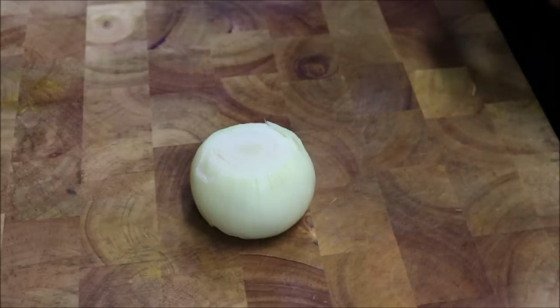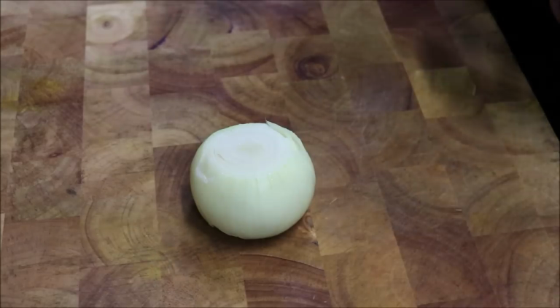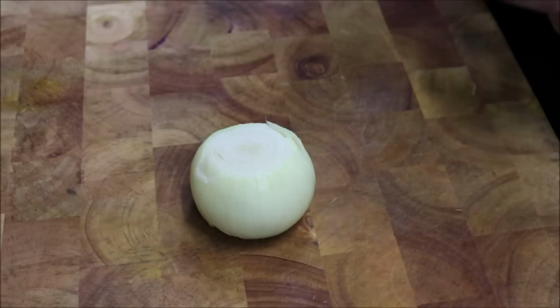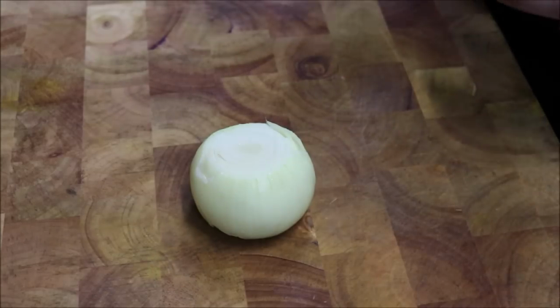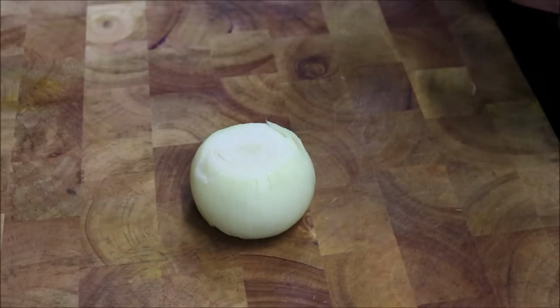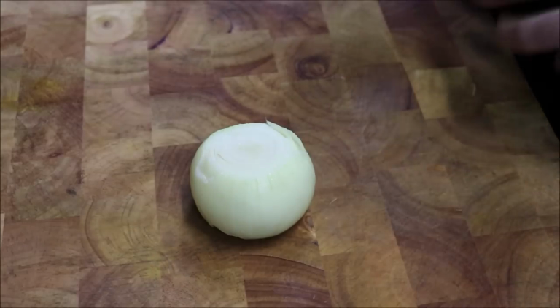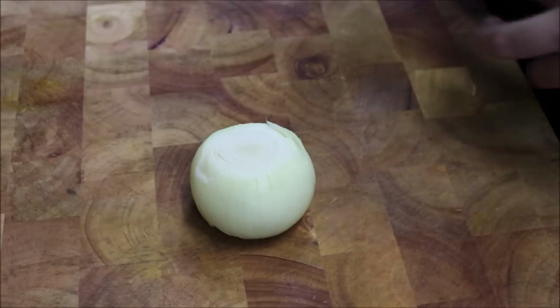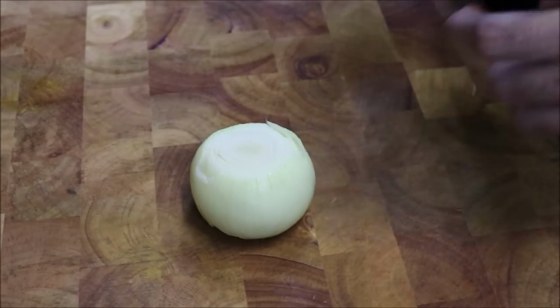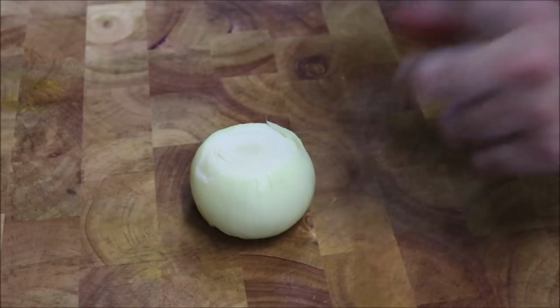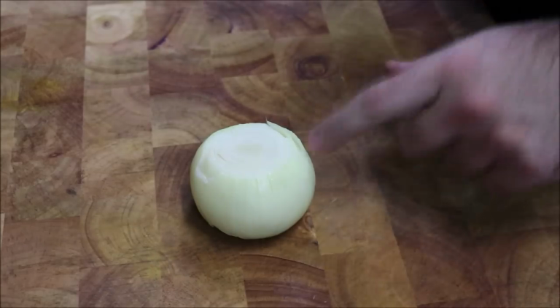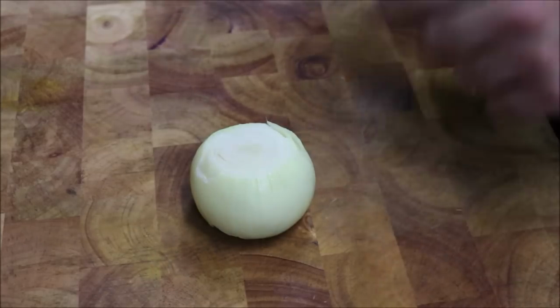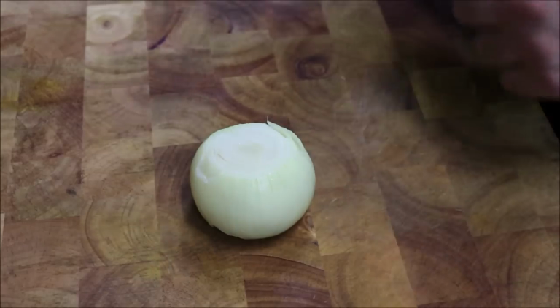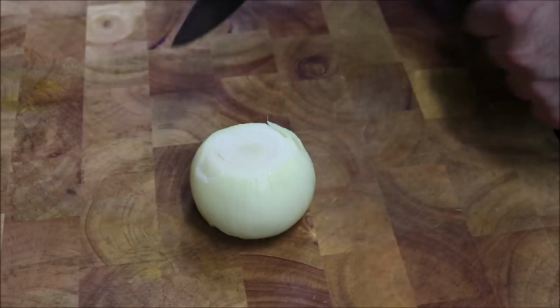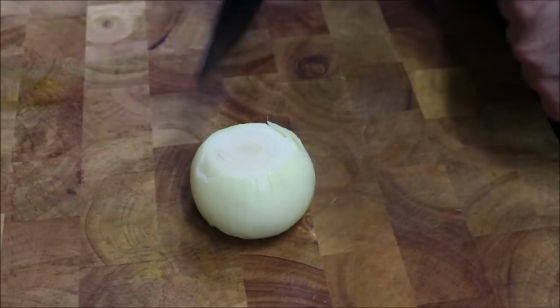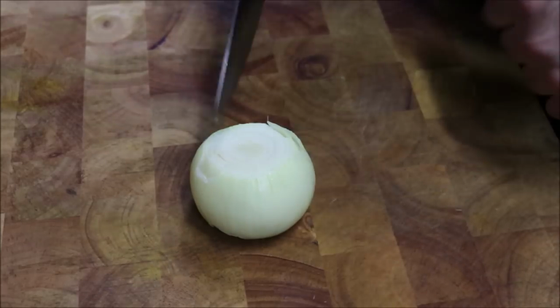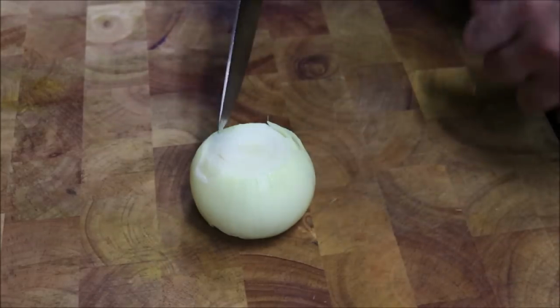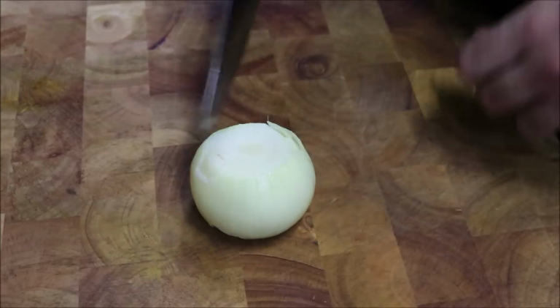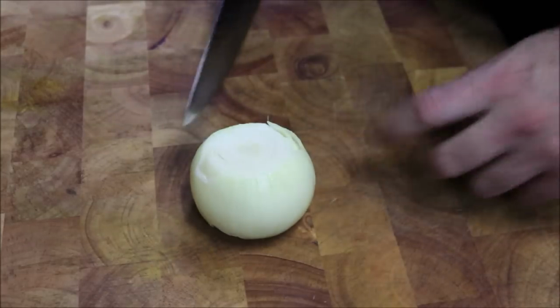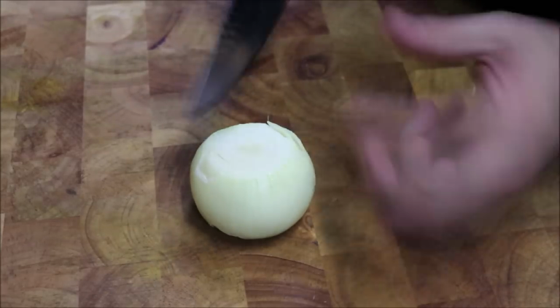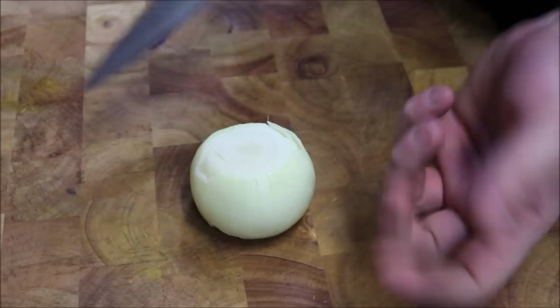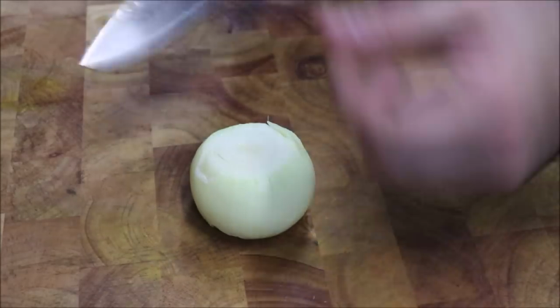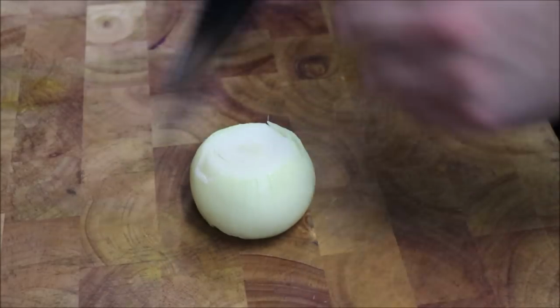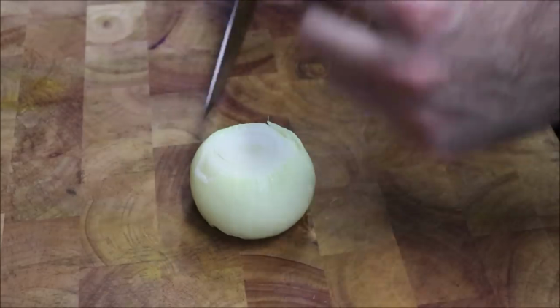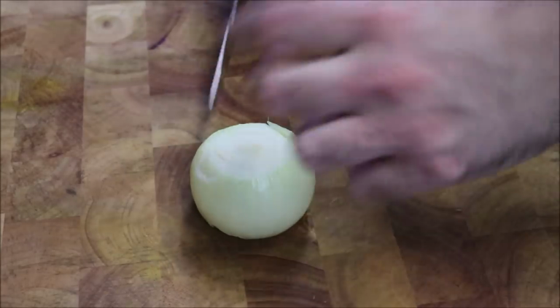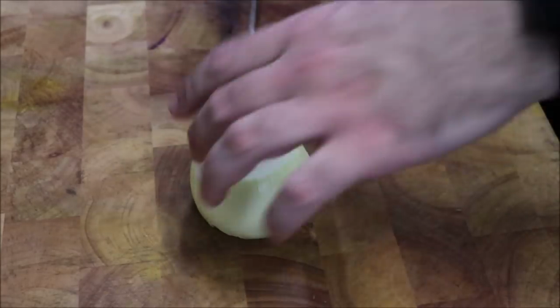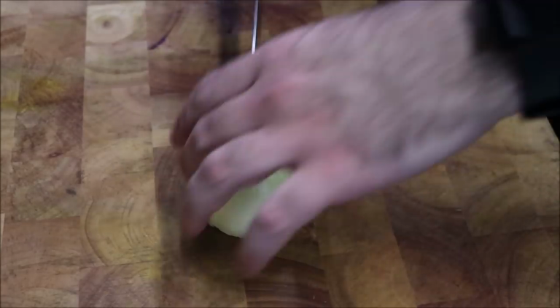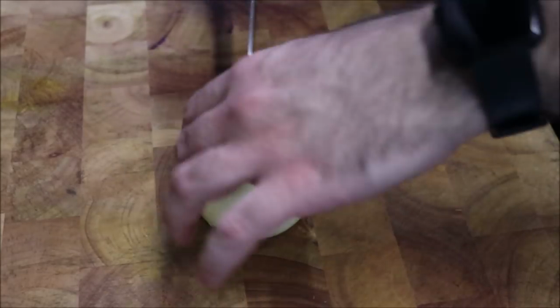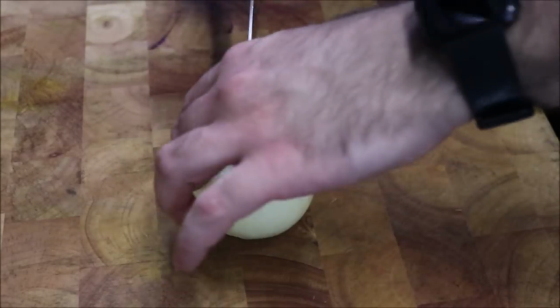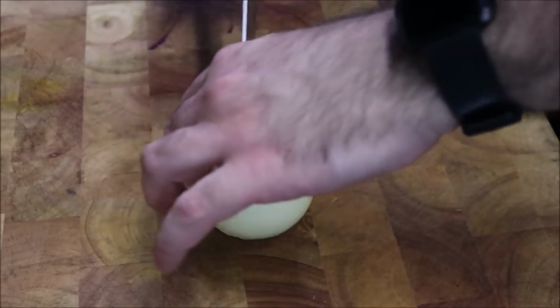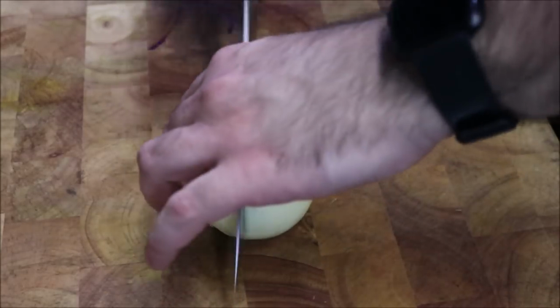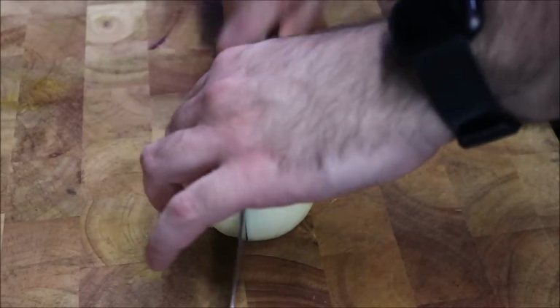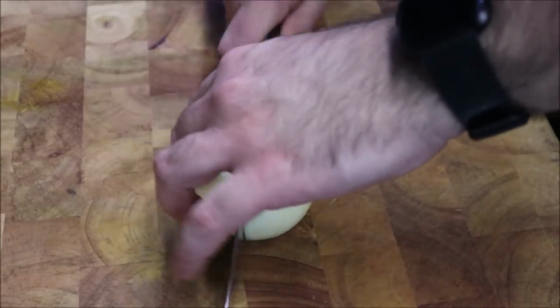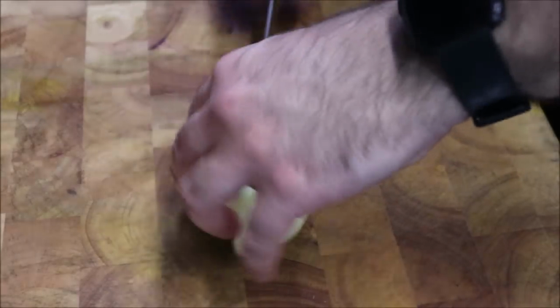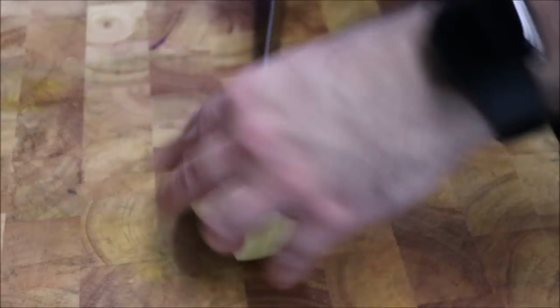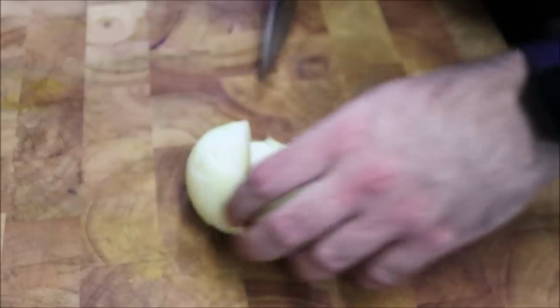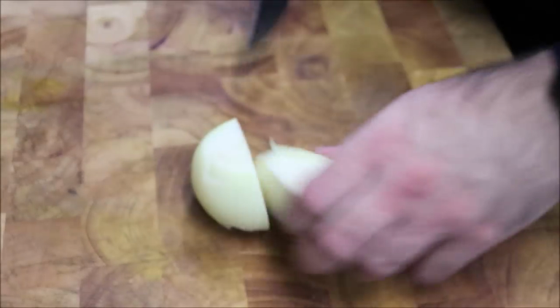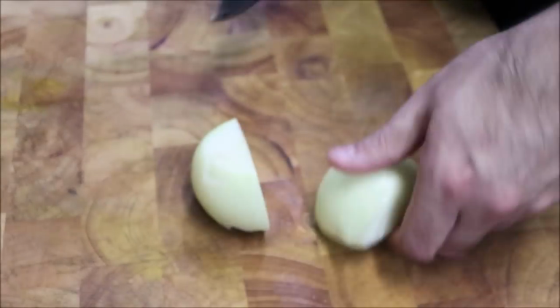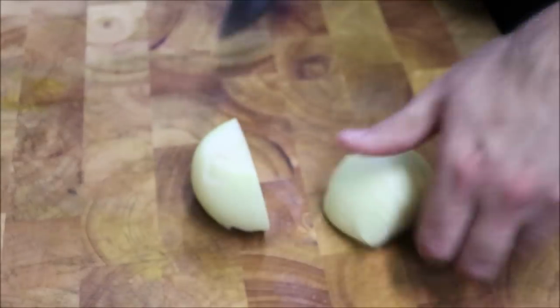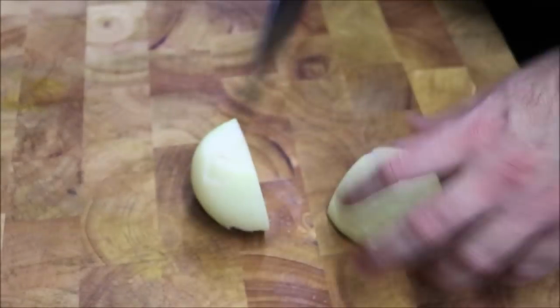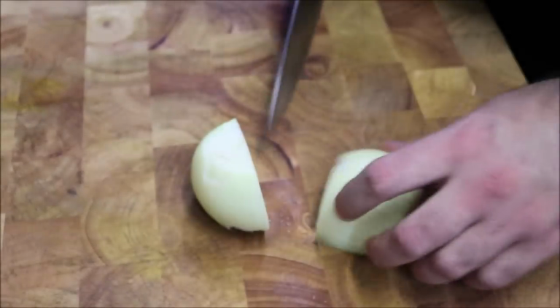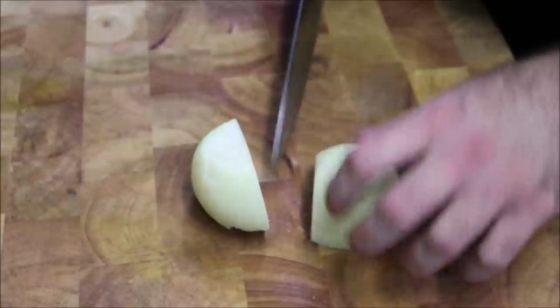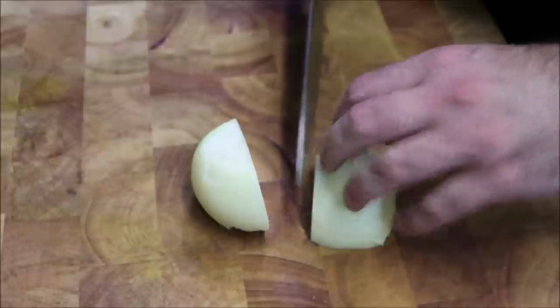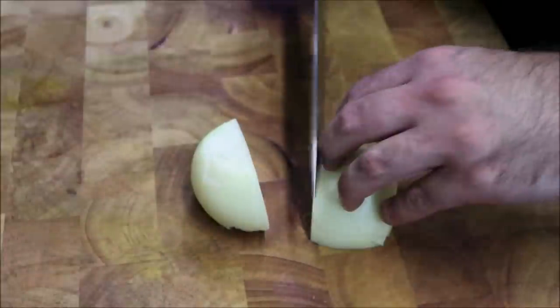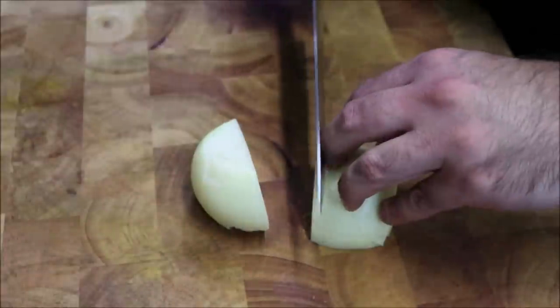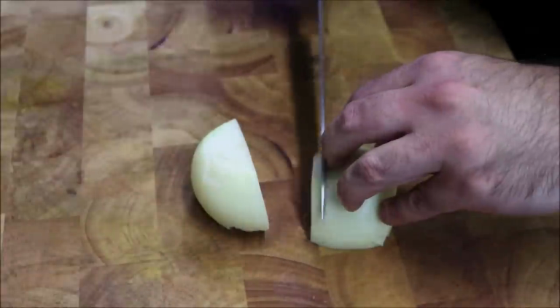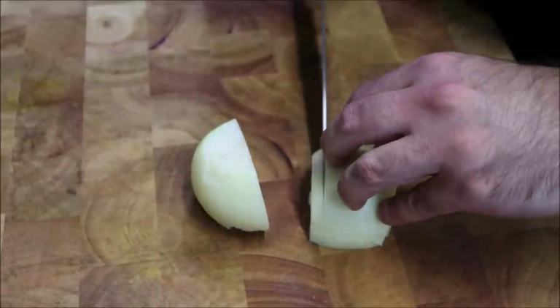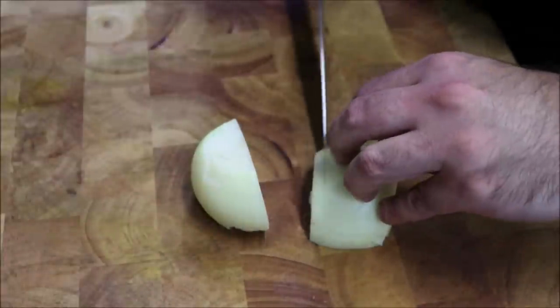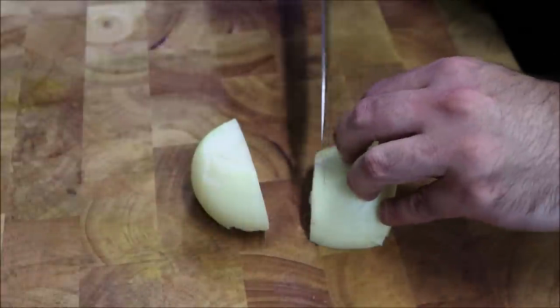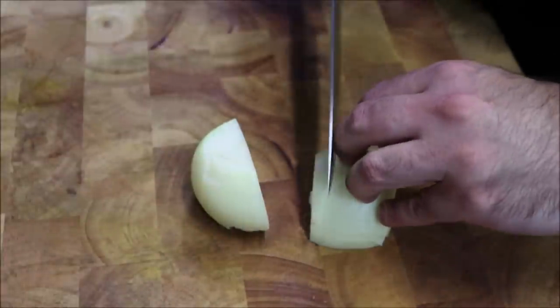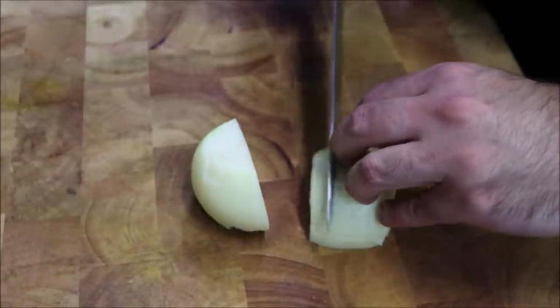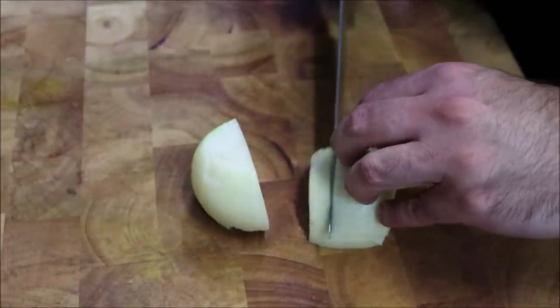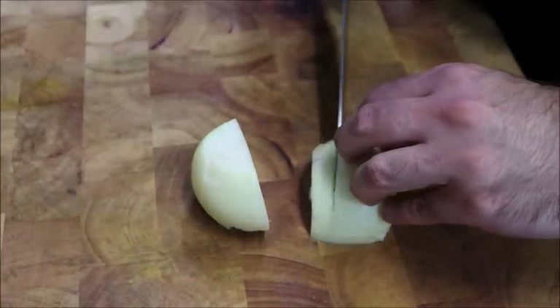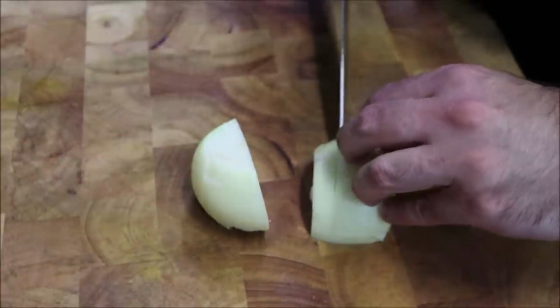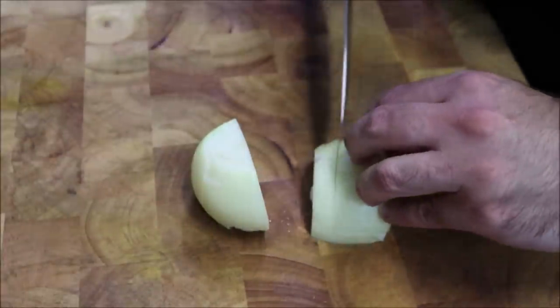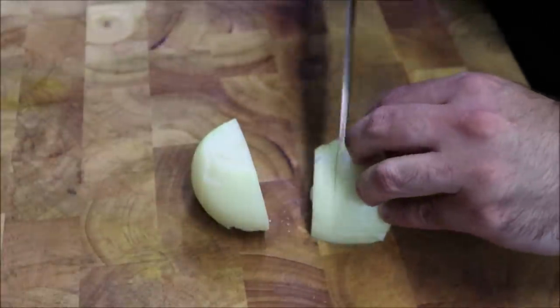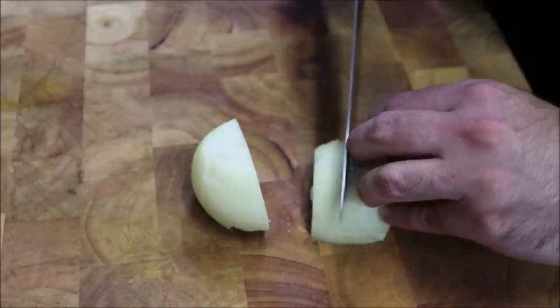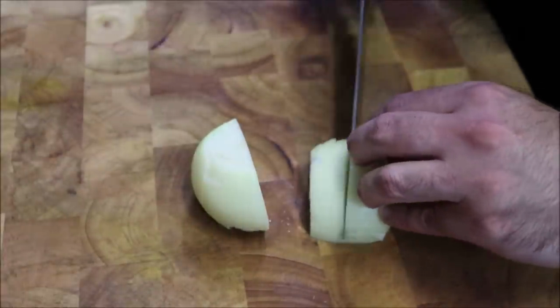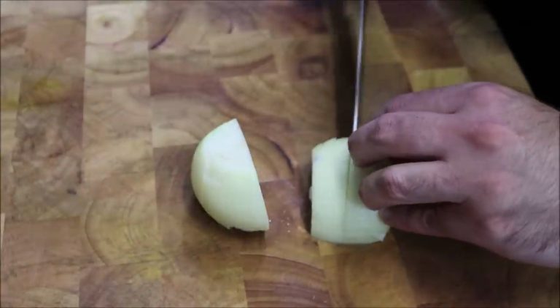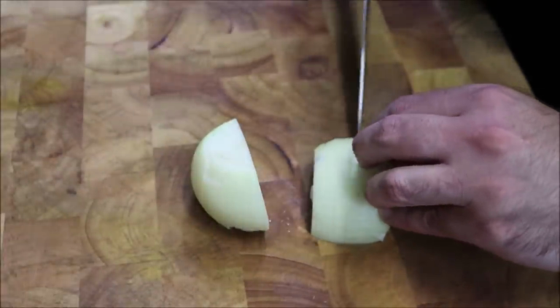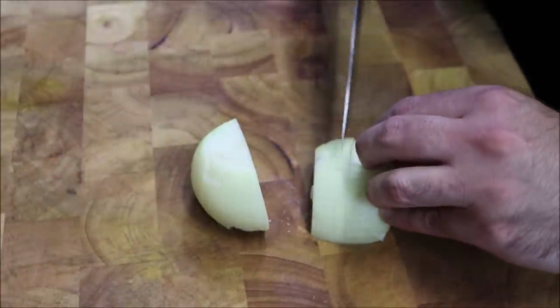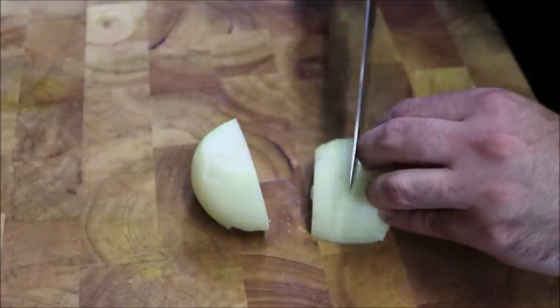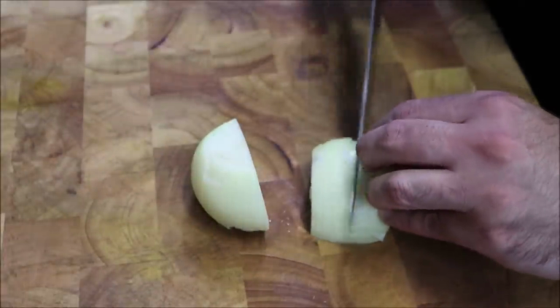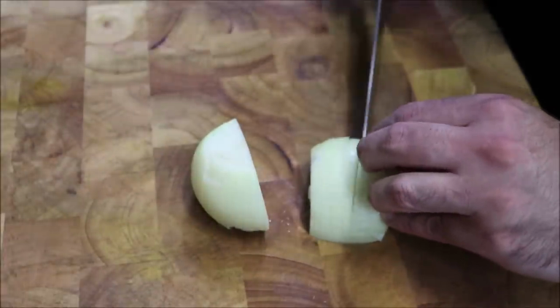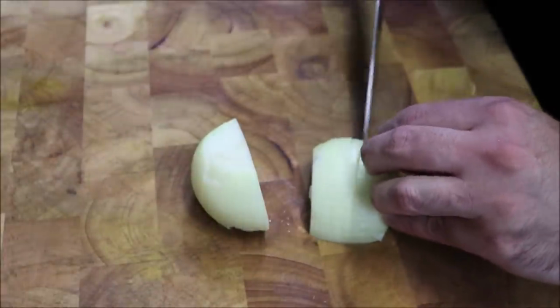Alright, so we're going to start off with one brown onion. I've obviously peeled it, sliced through the middle, and we just want to finely dice this.